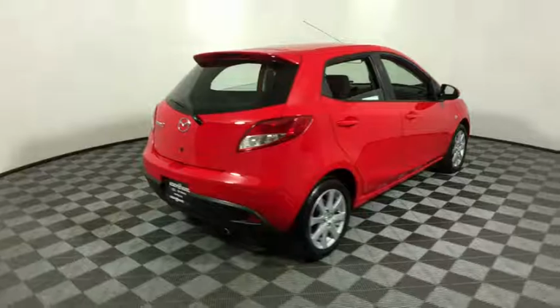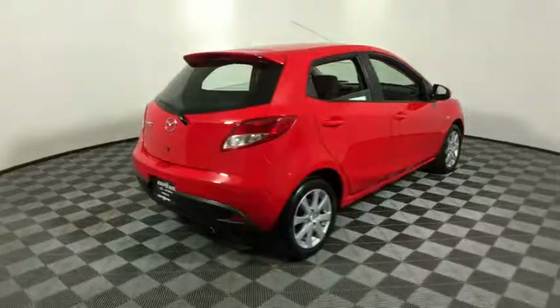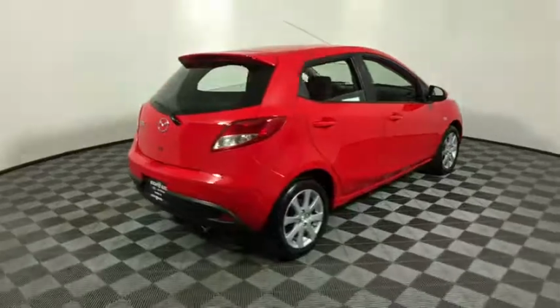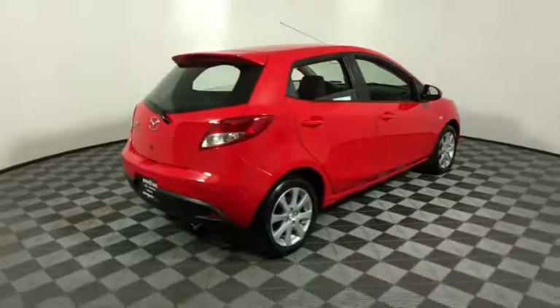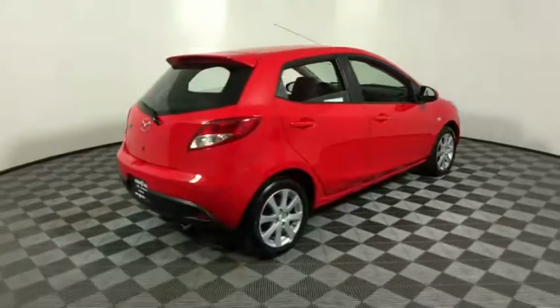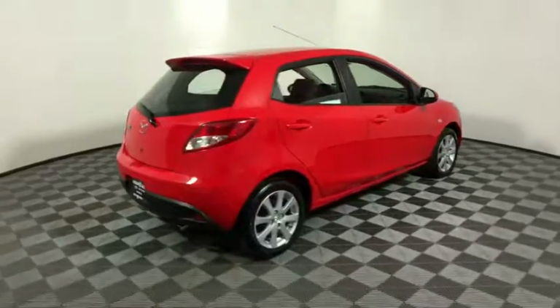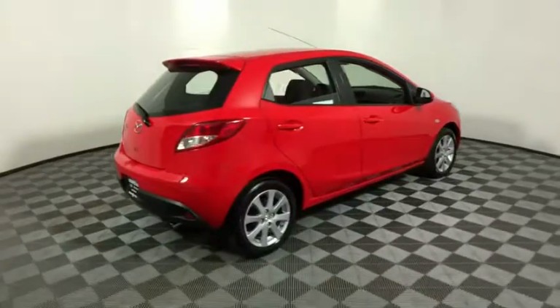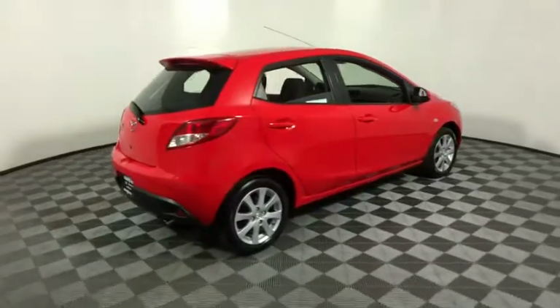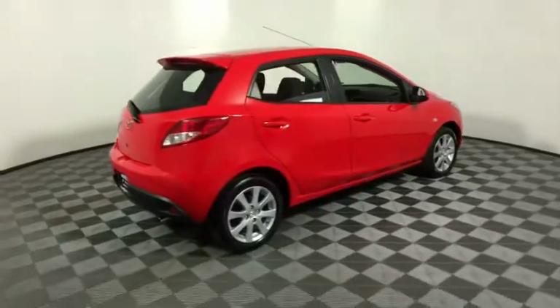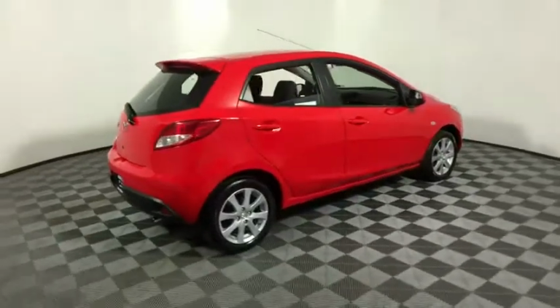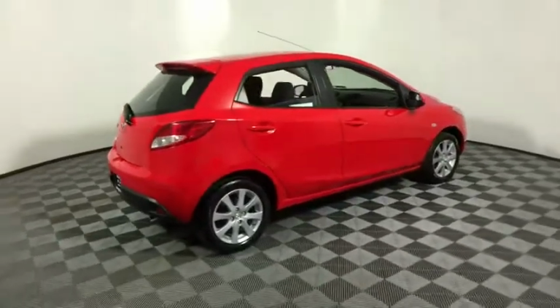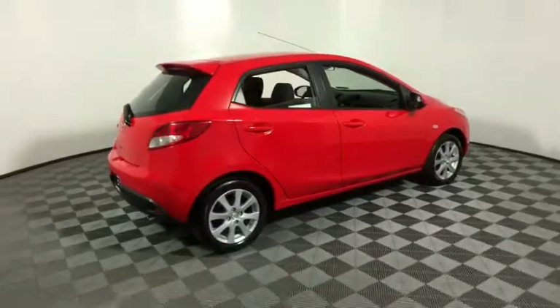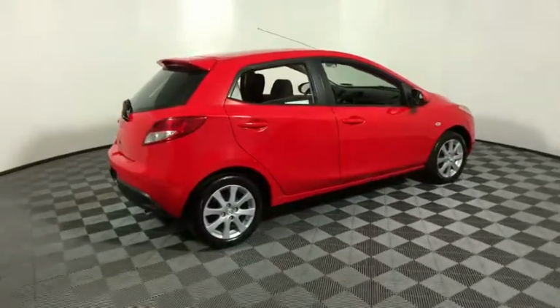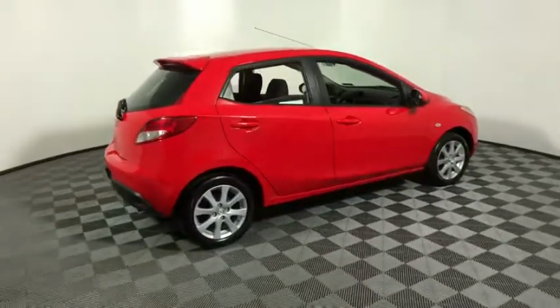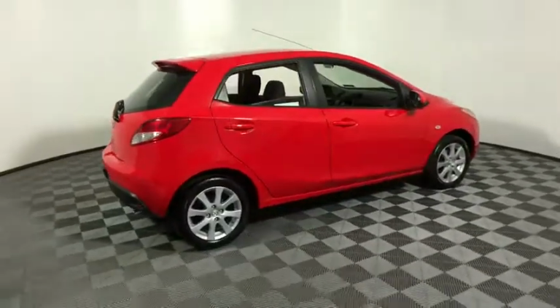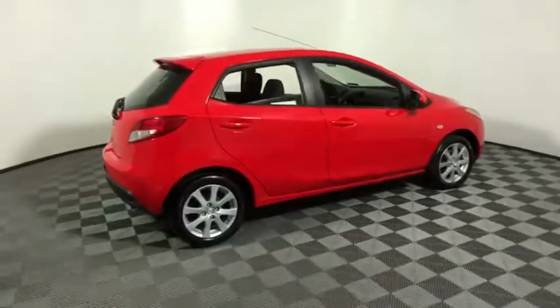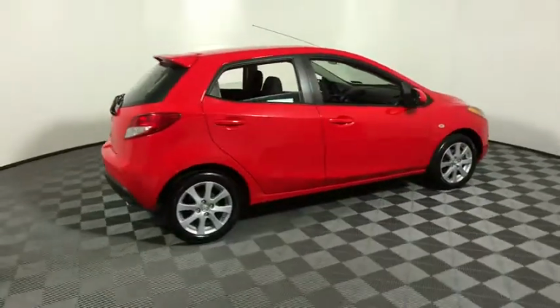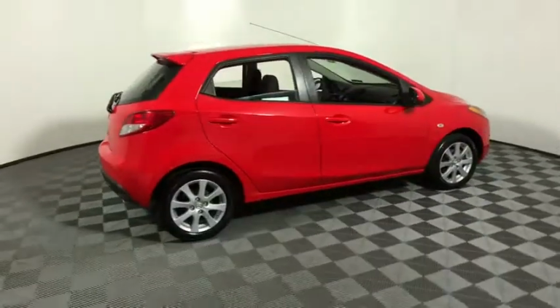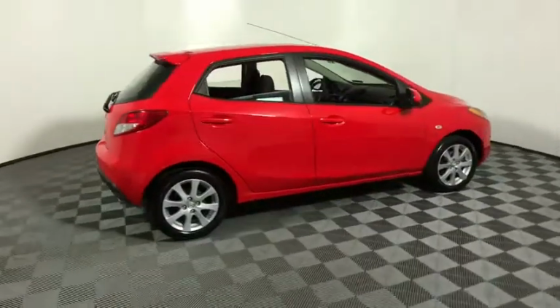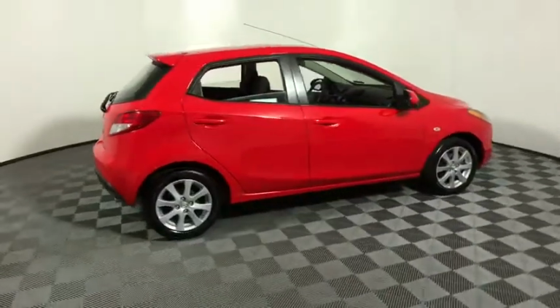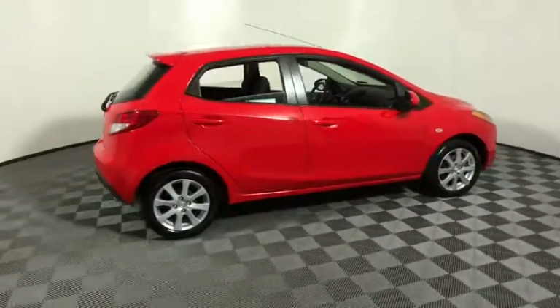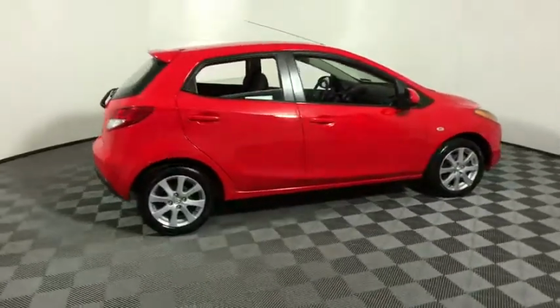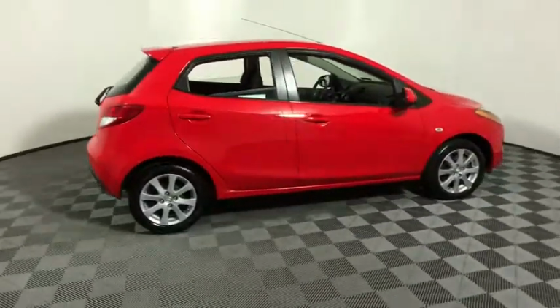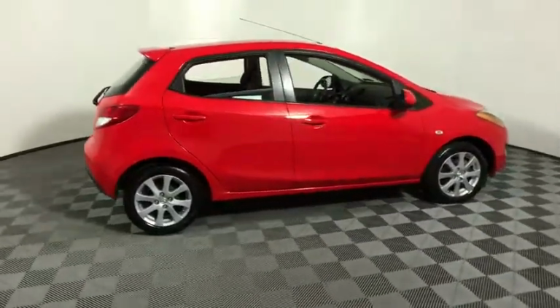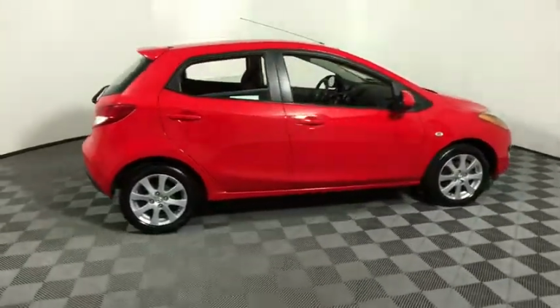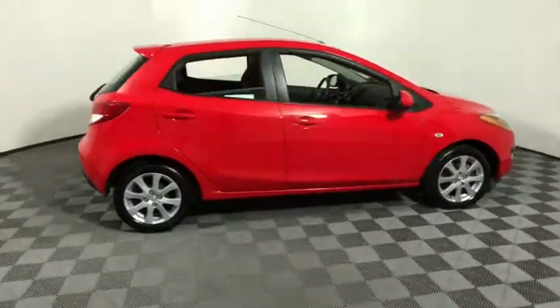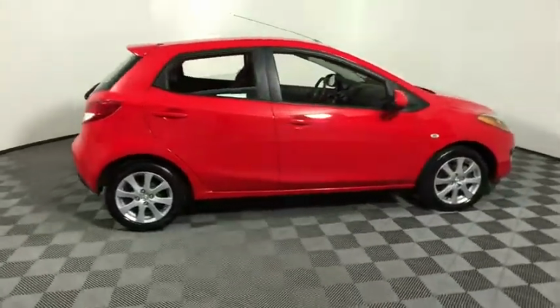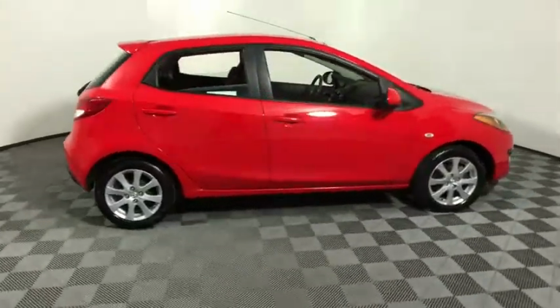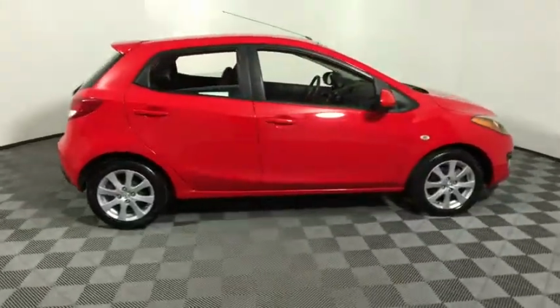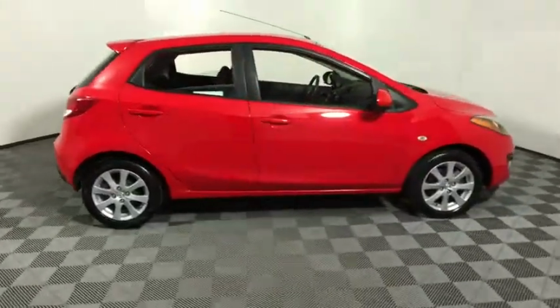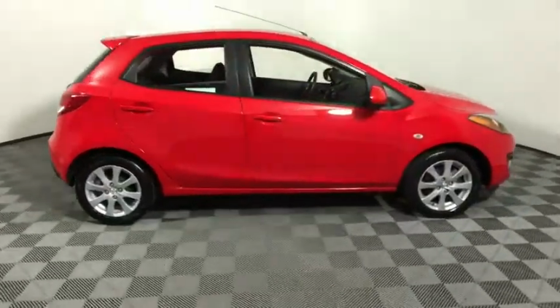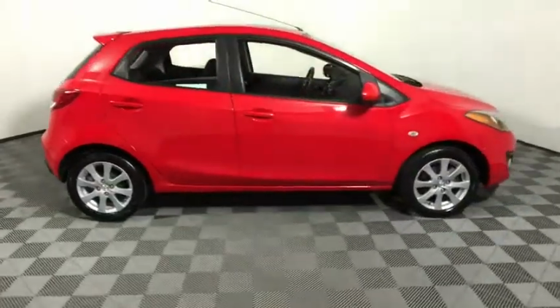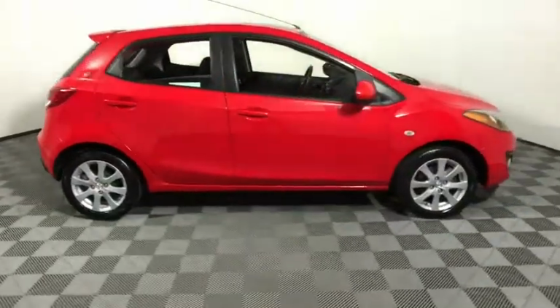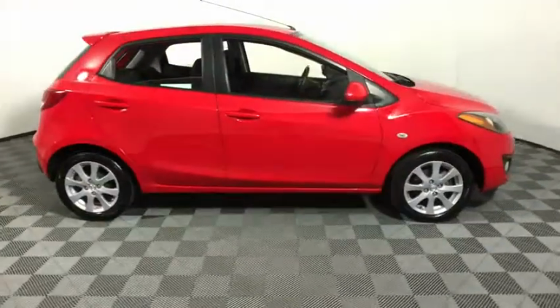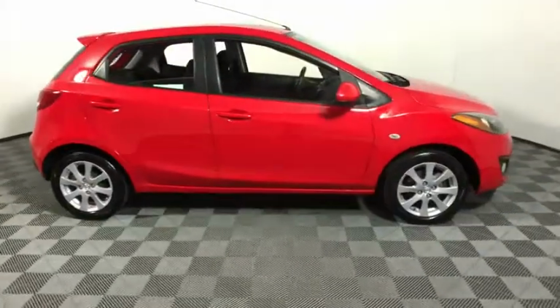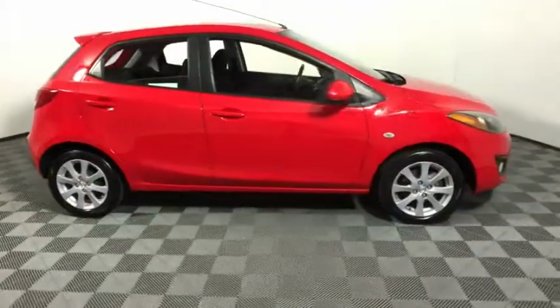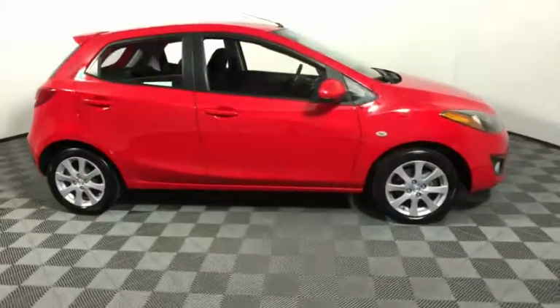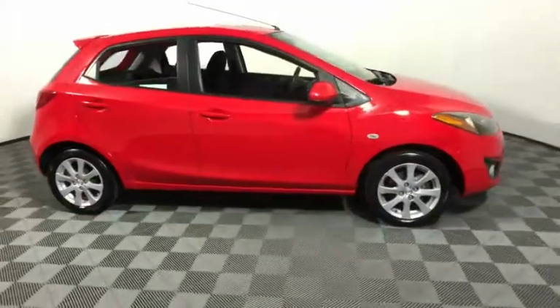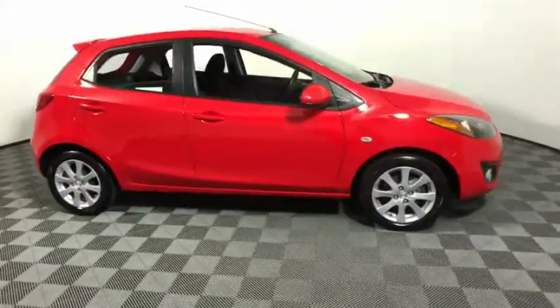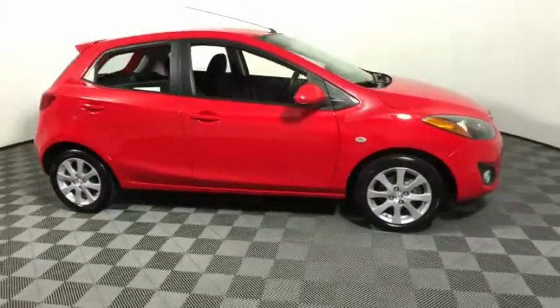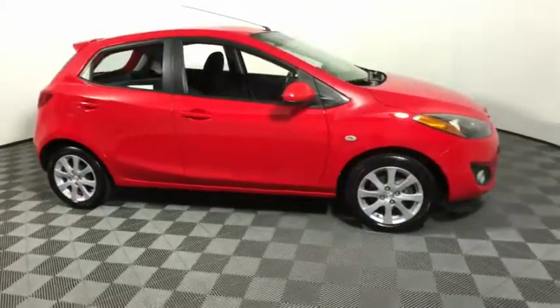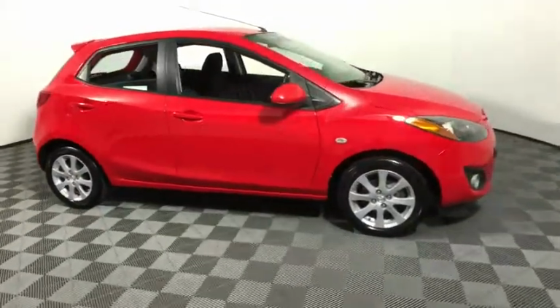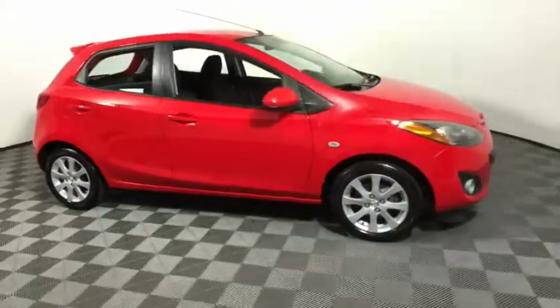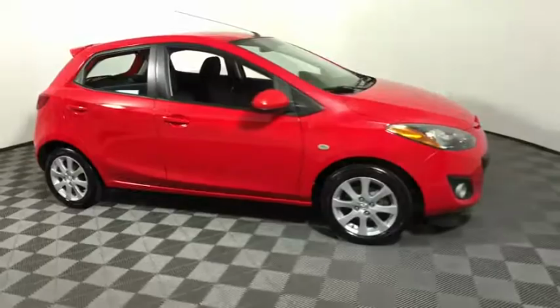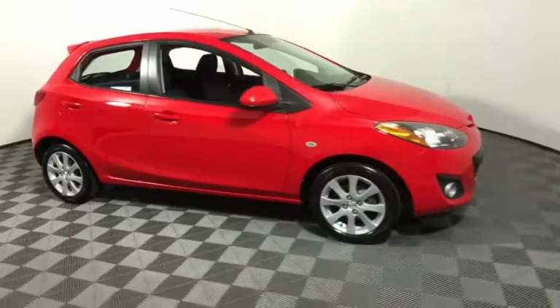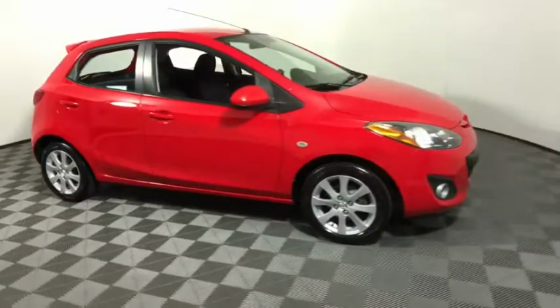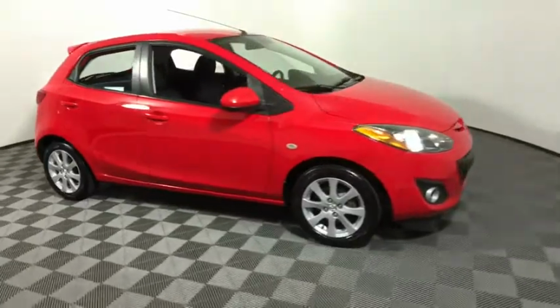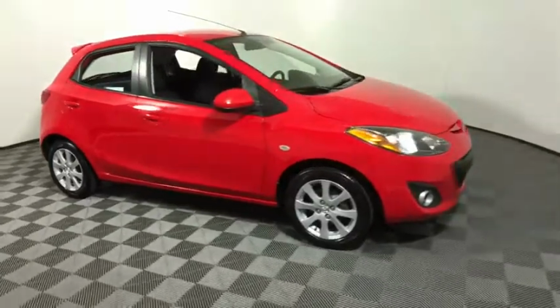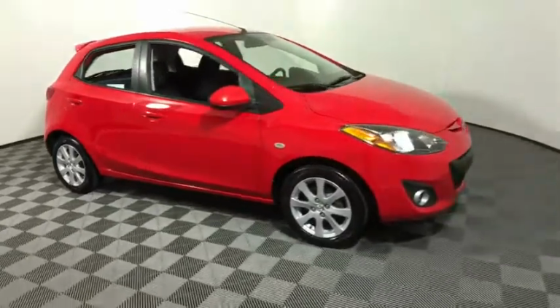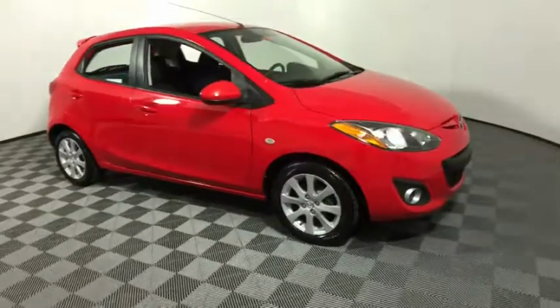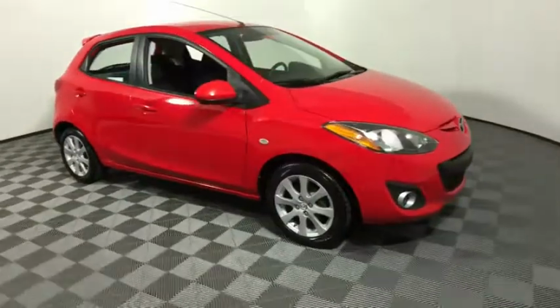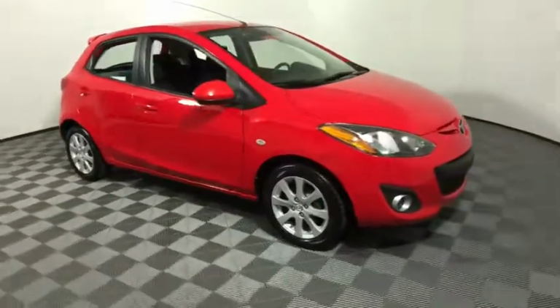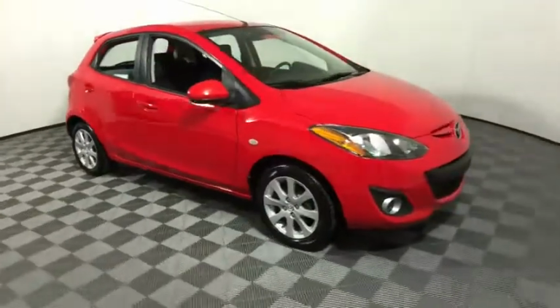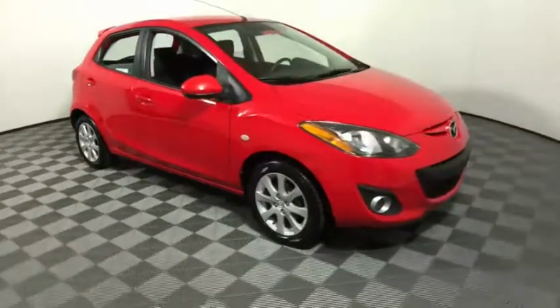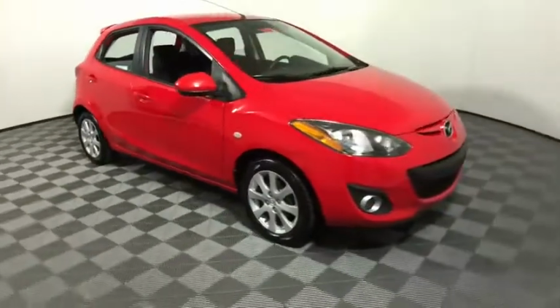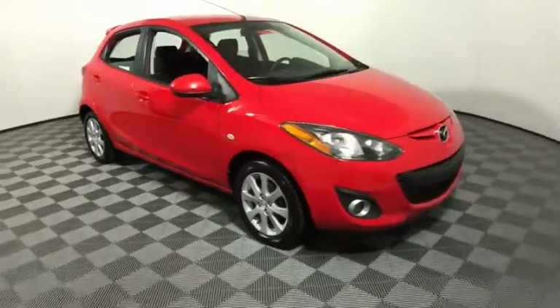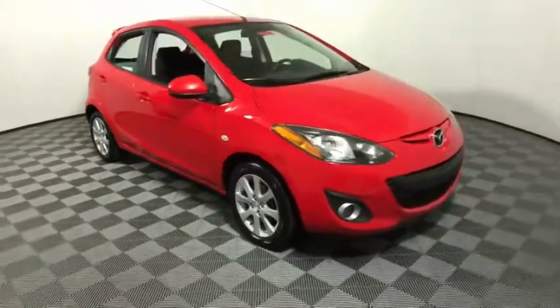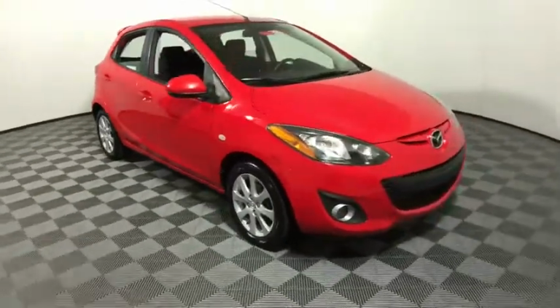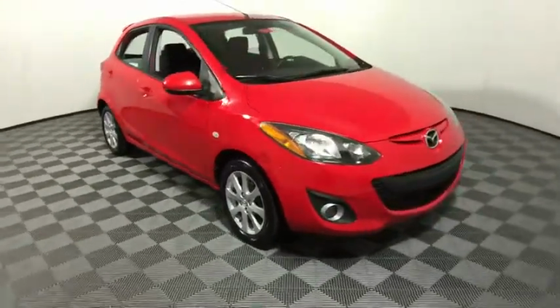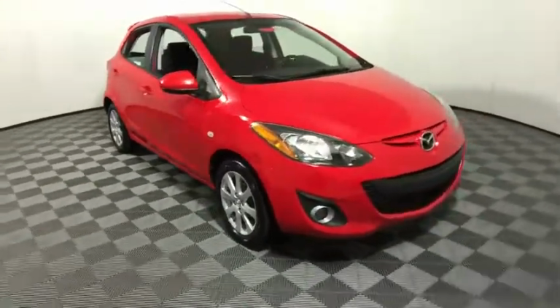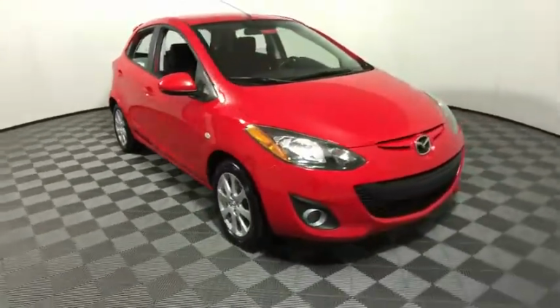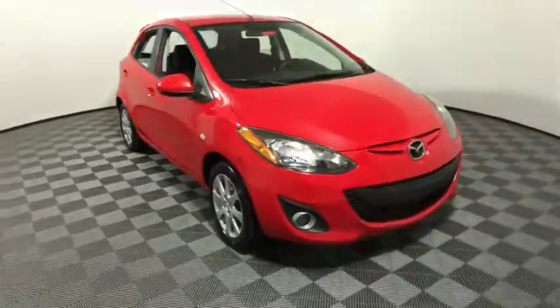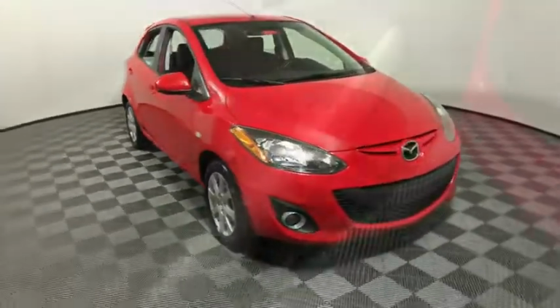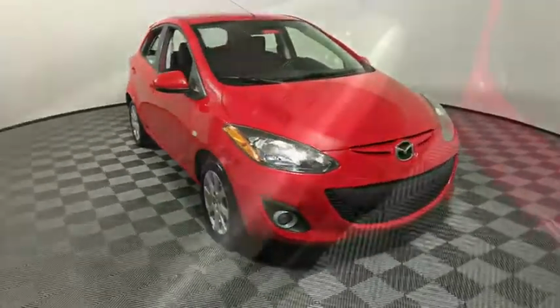Stop by and take a look at the 2012 Mazda 2. The Mazda 2 is zoom zoom in its most concentrated form.